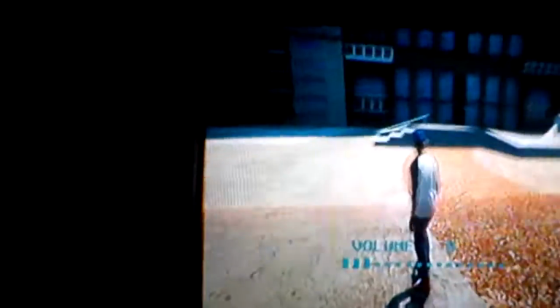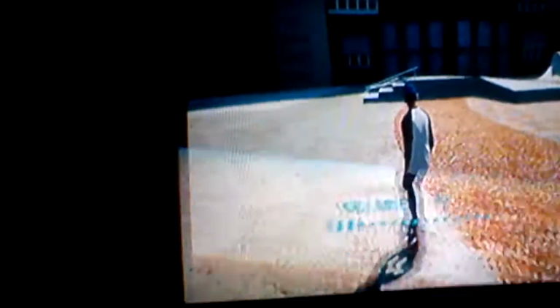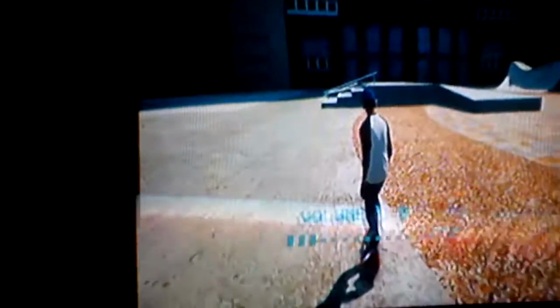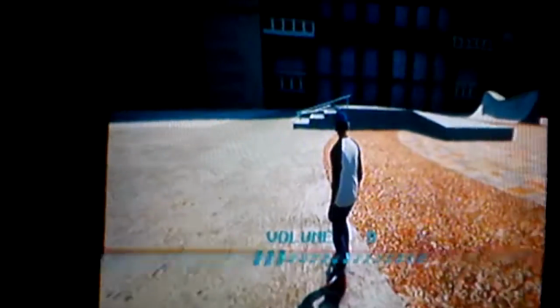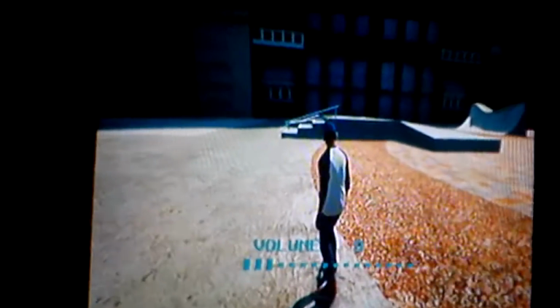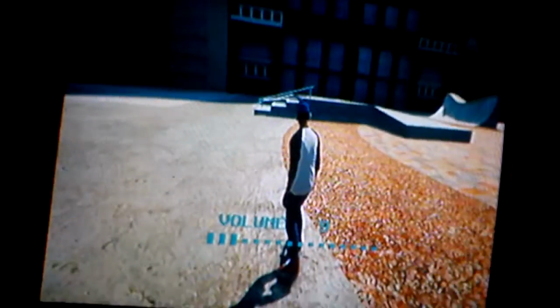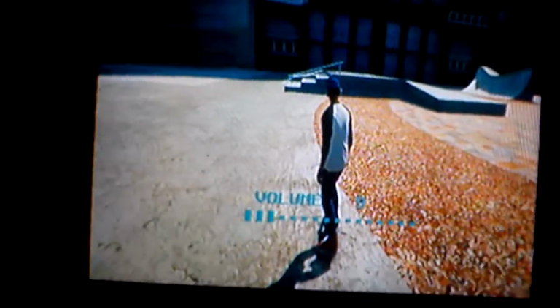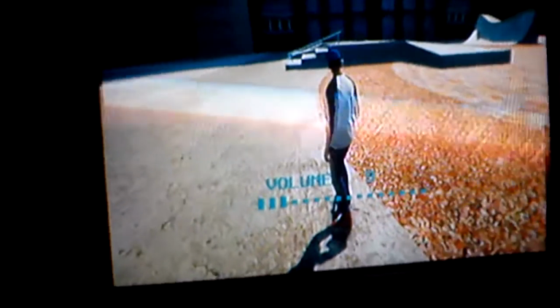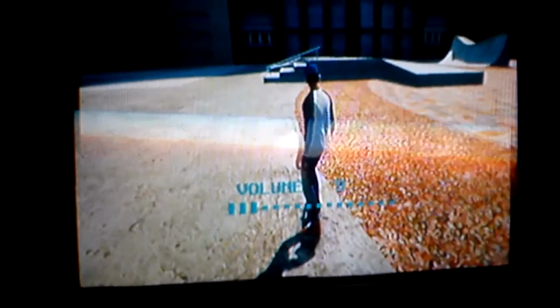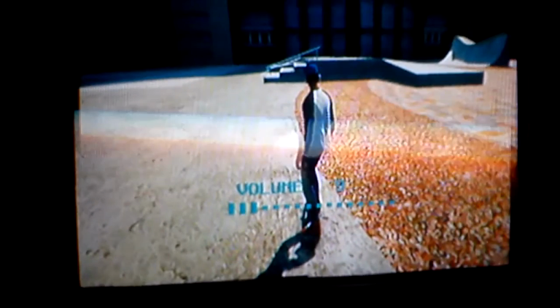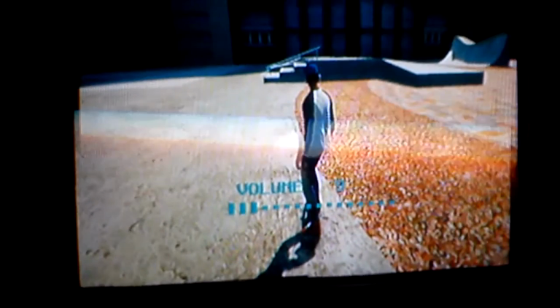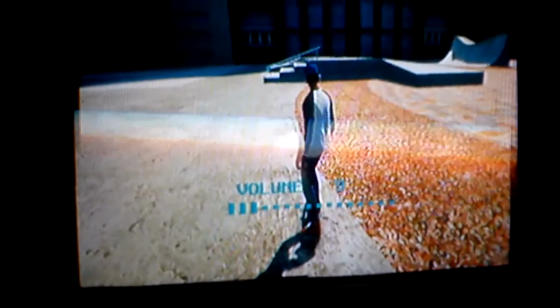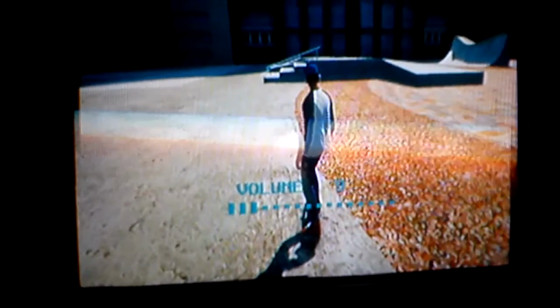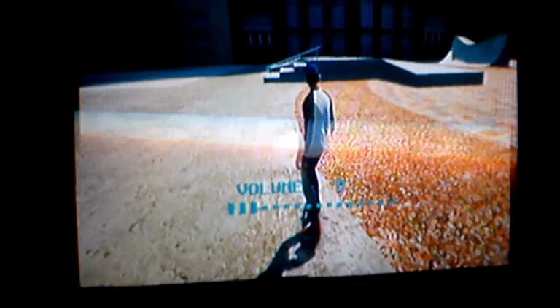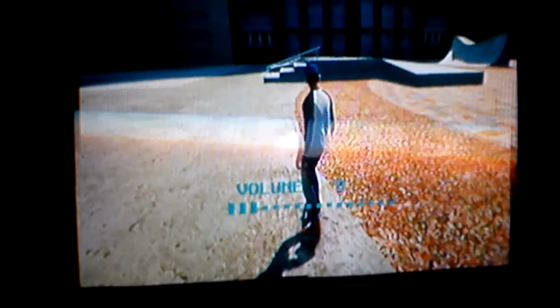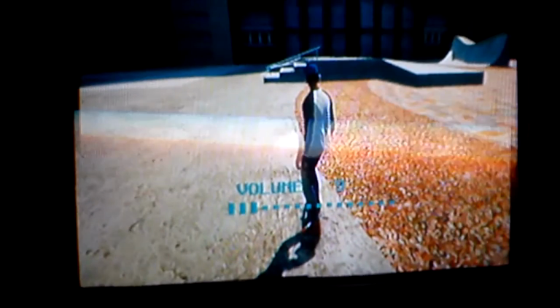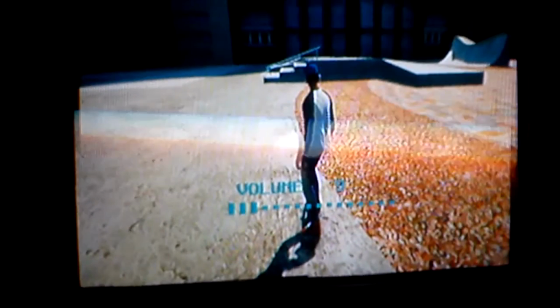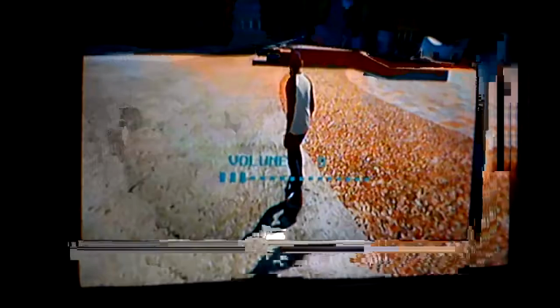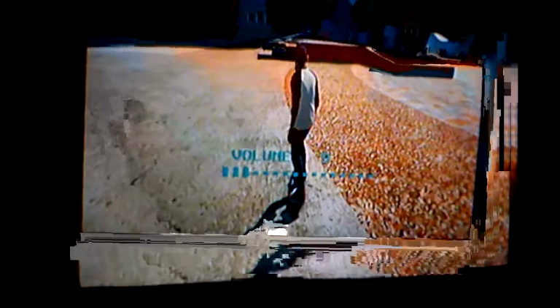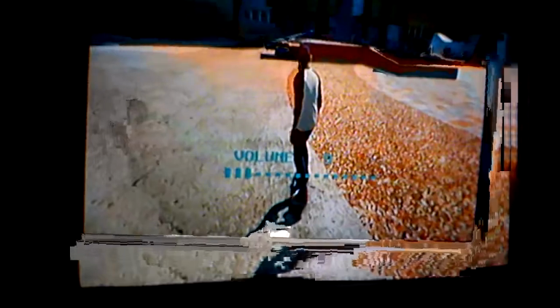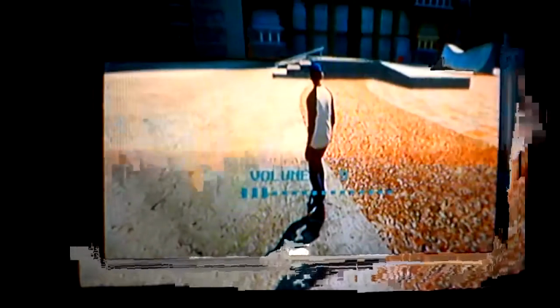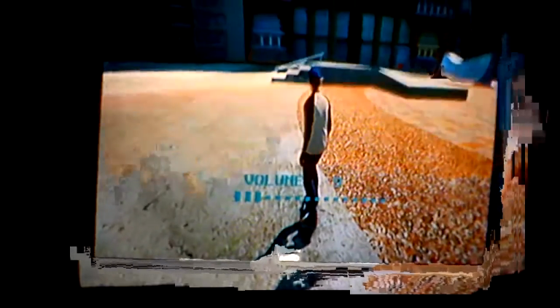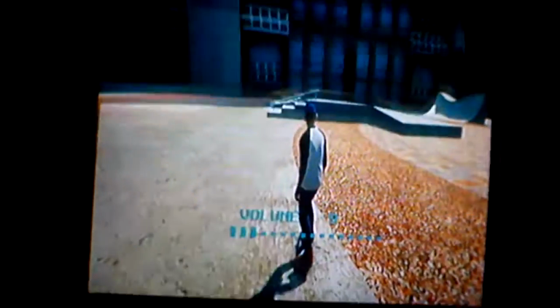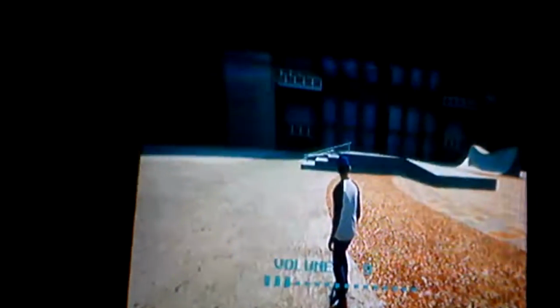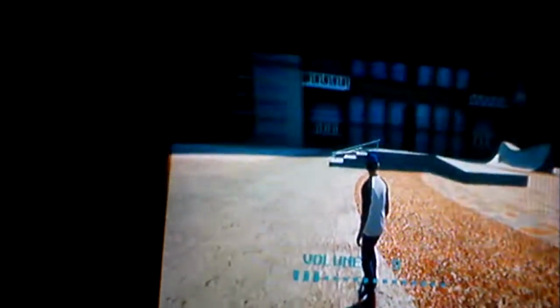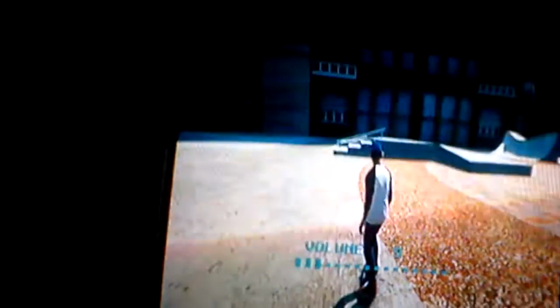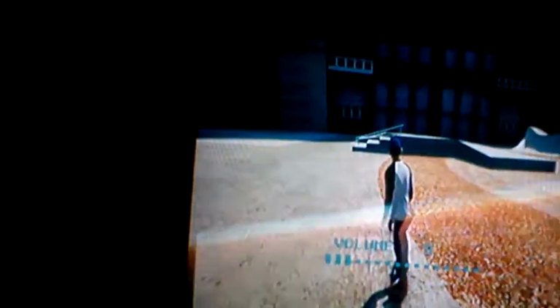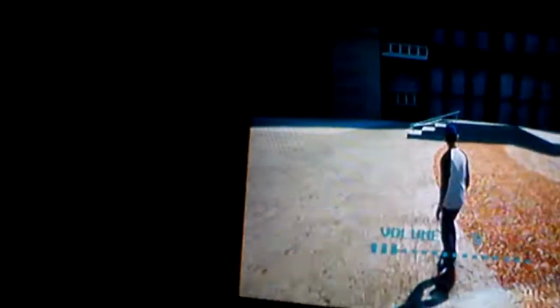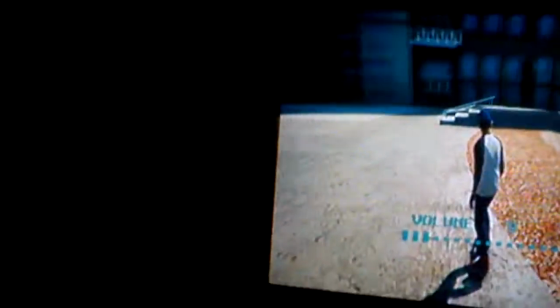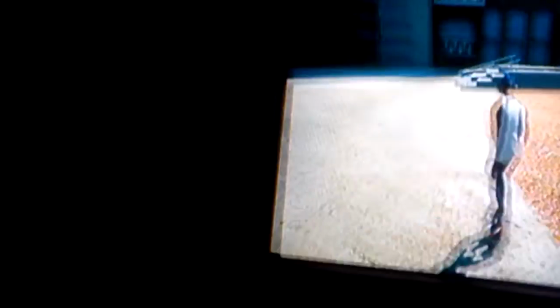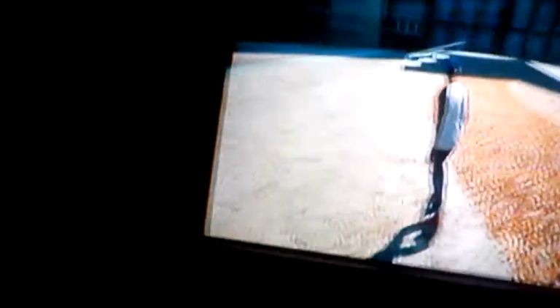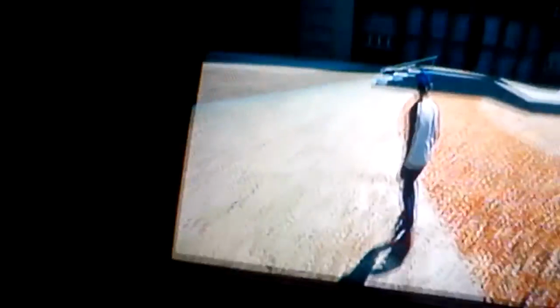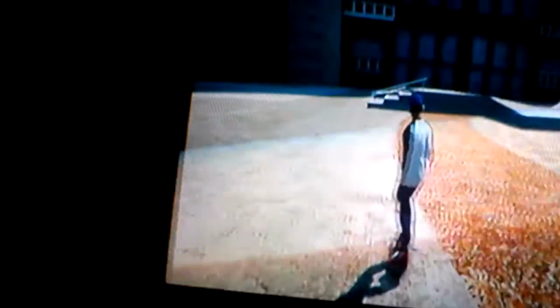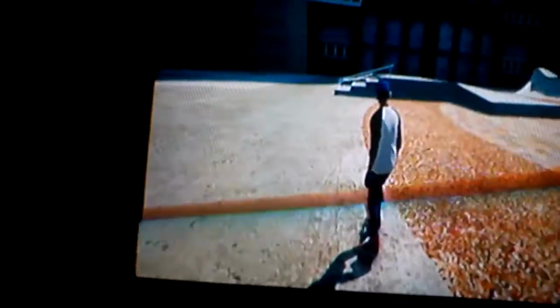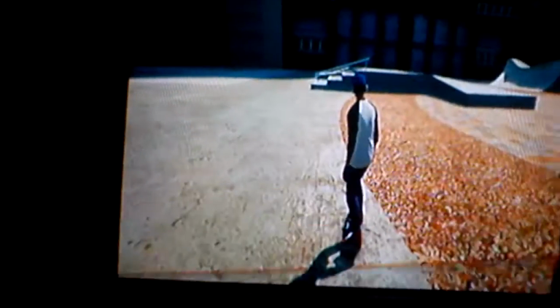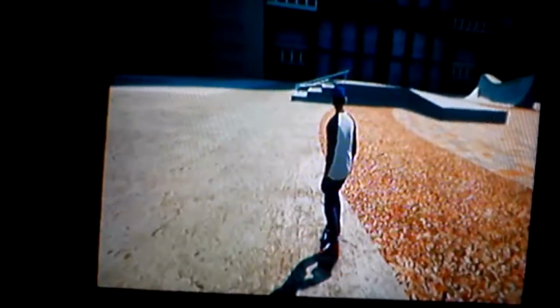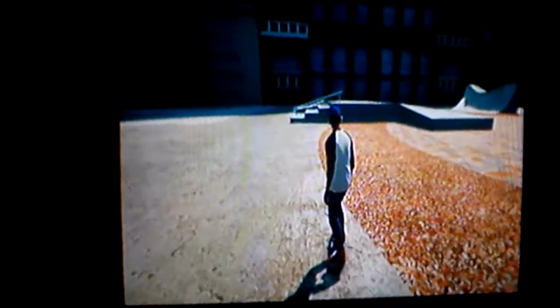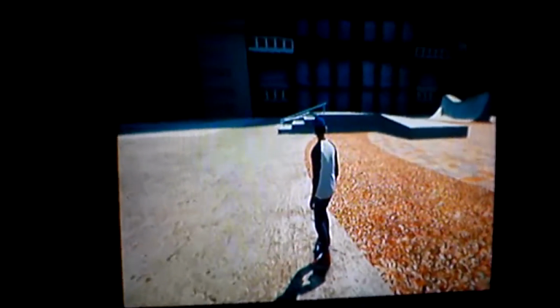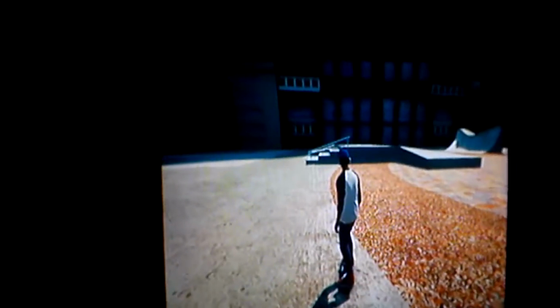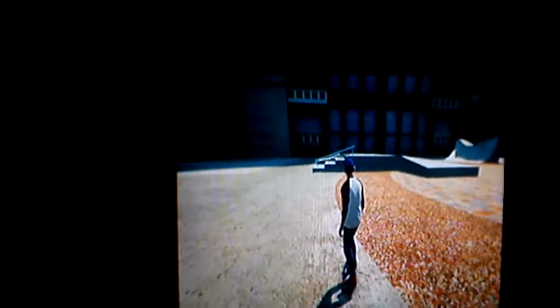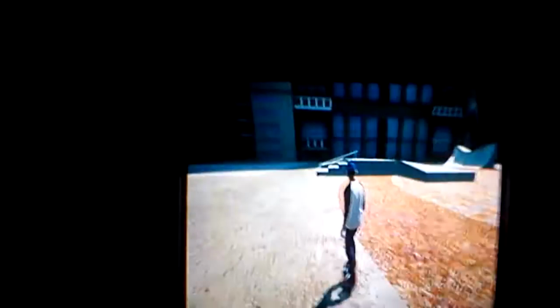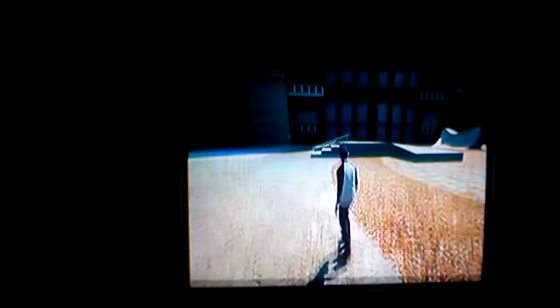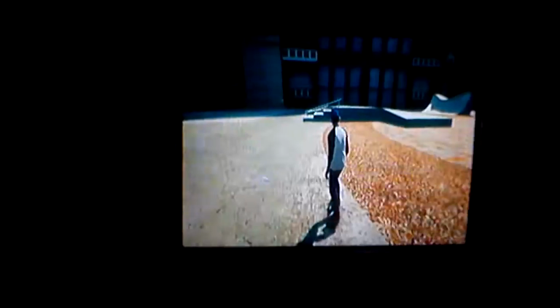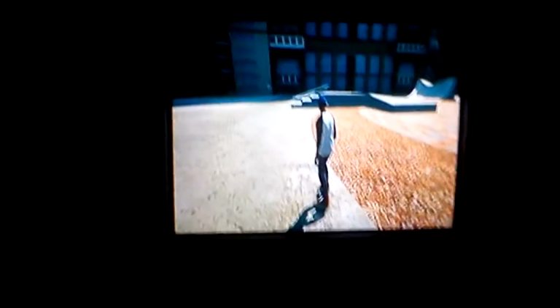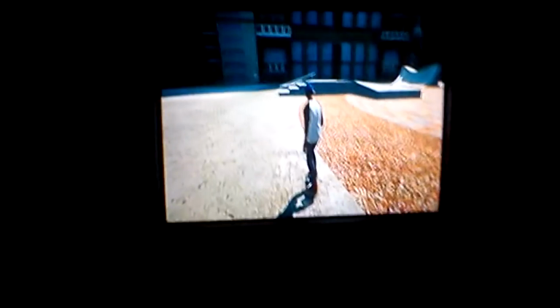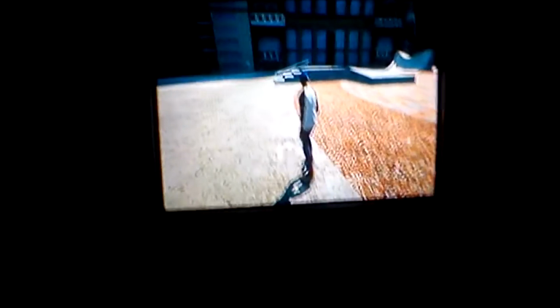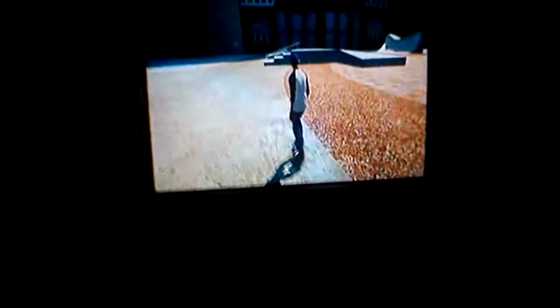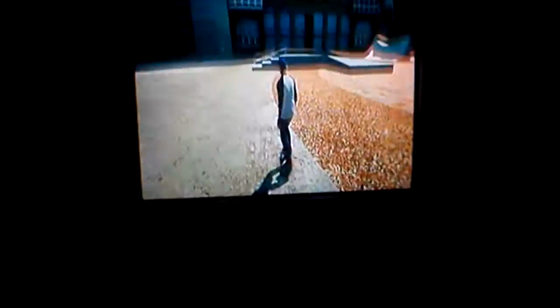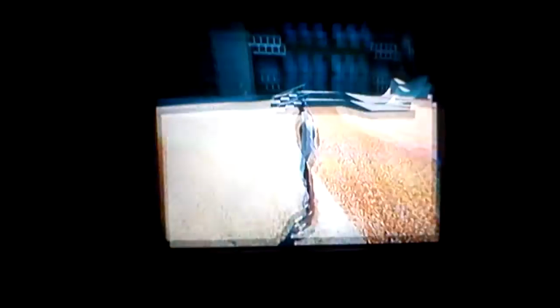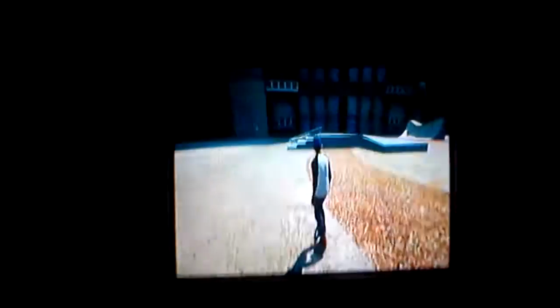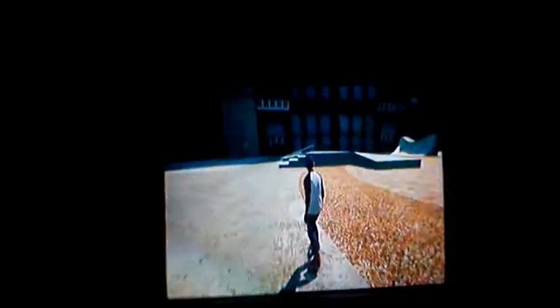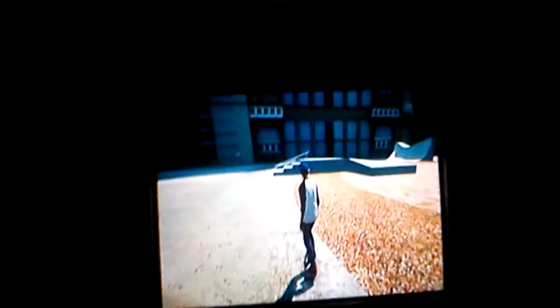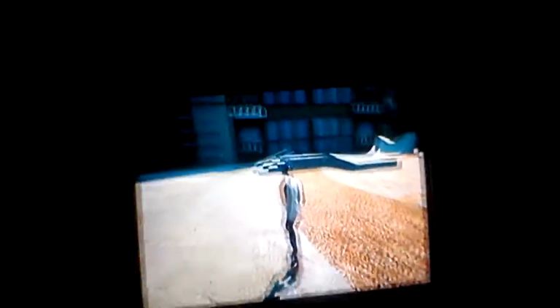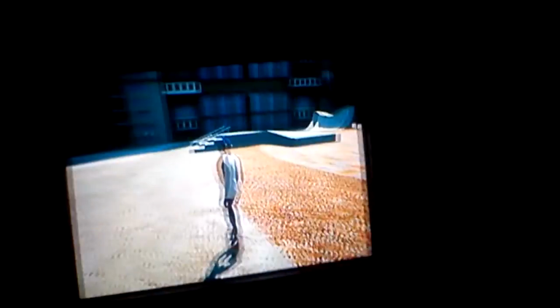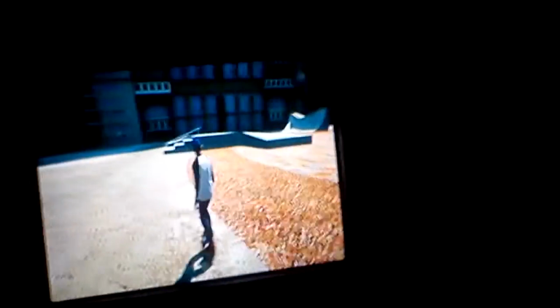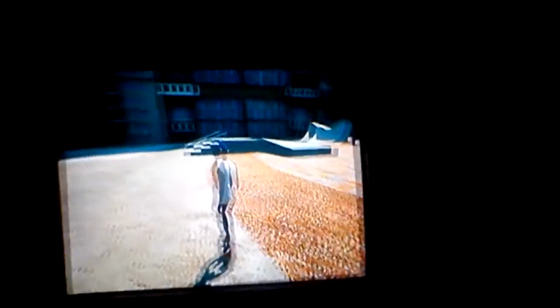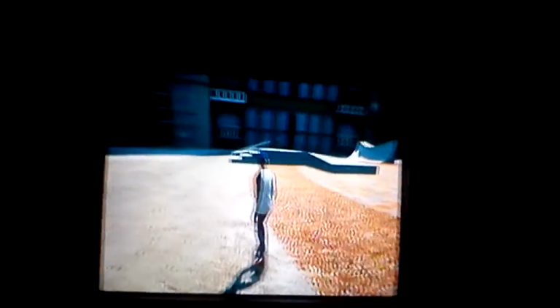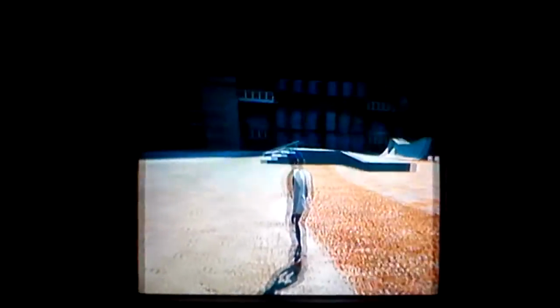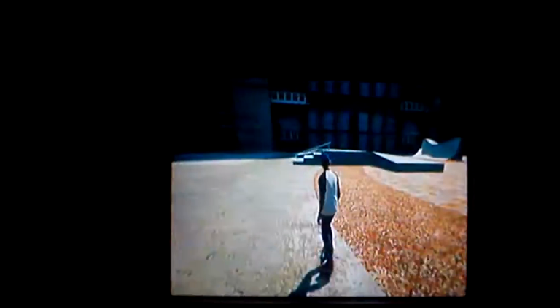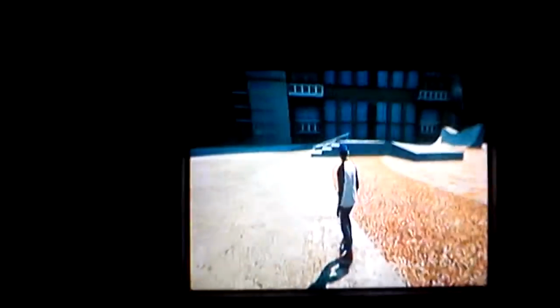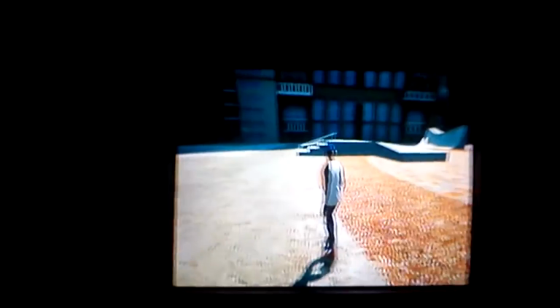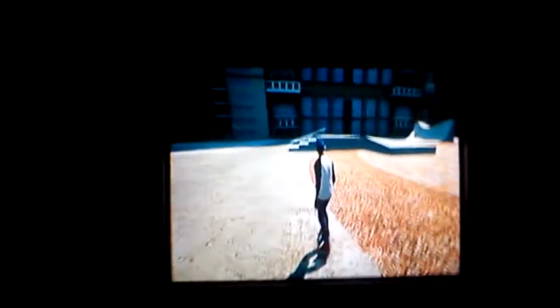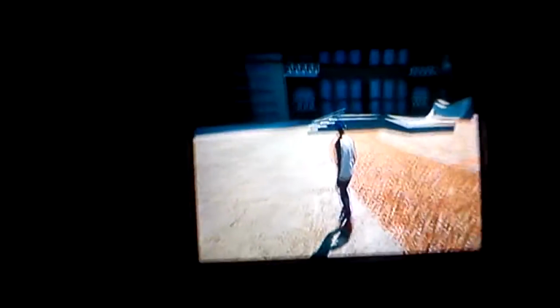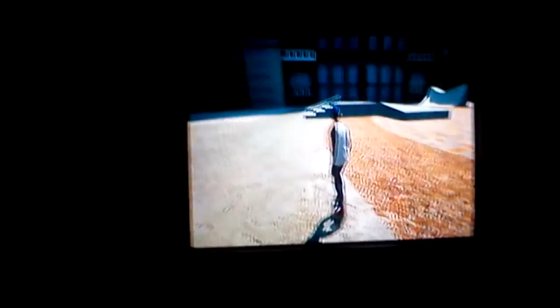Hey, I'm Stevie J Robson, and this is my Skate 3 video, showing you a skate park in Roswell, Georgia.